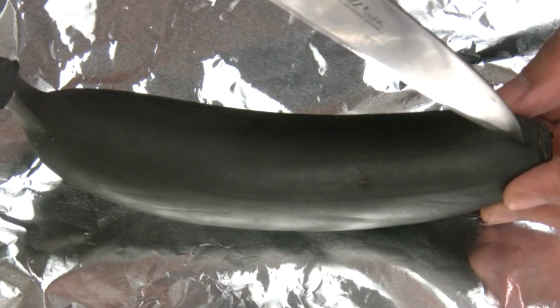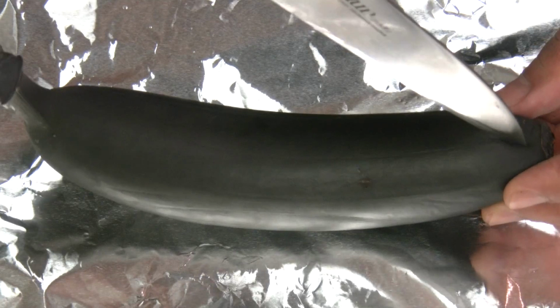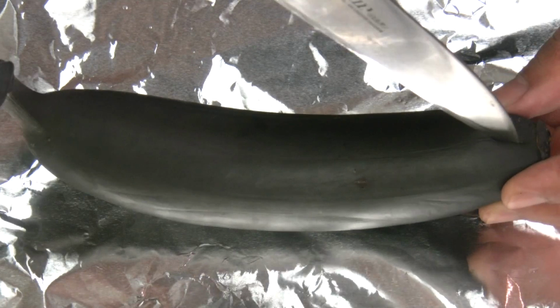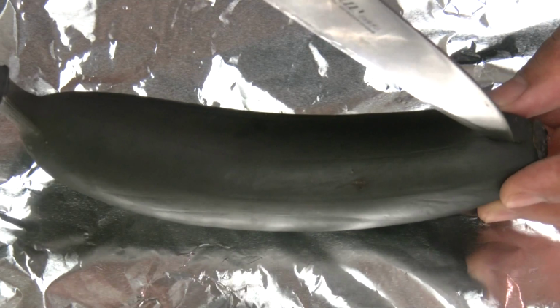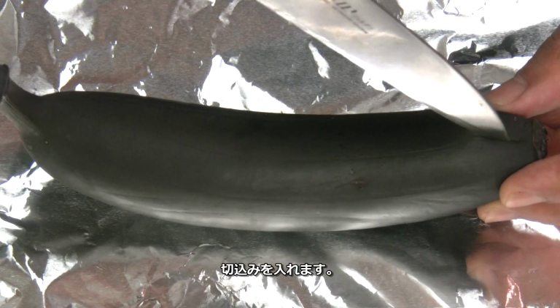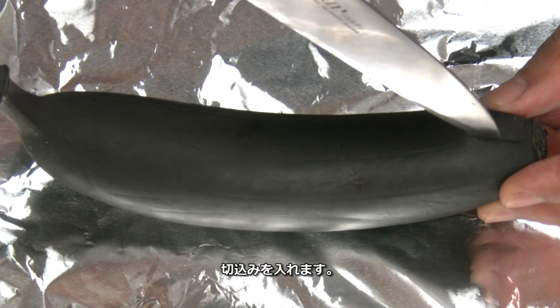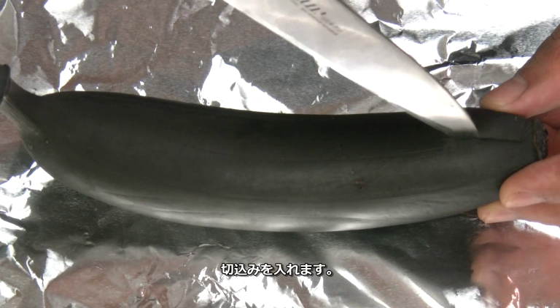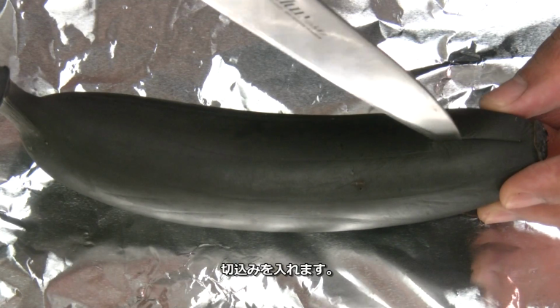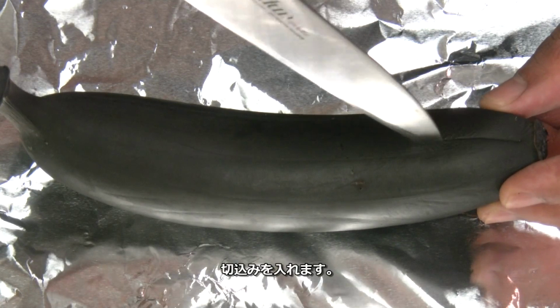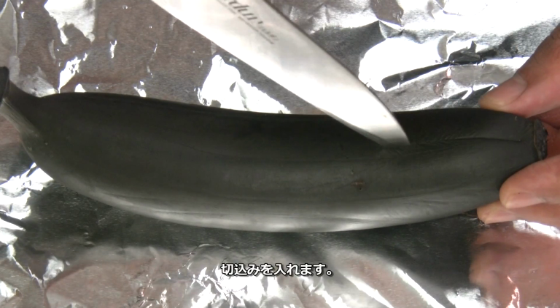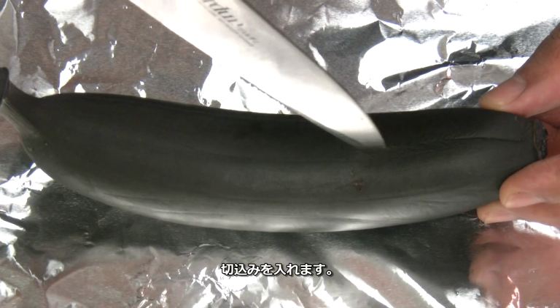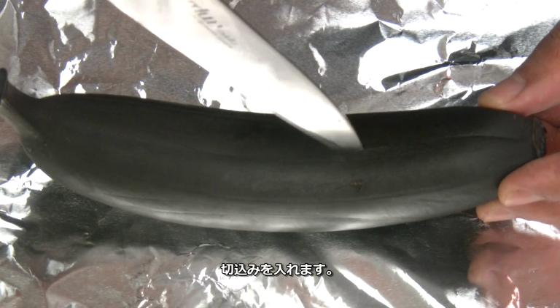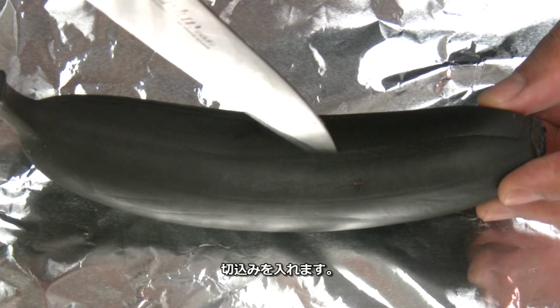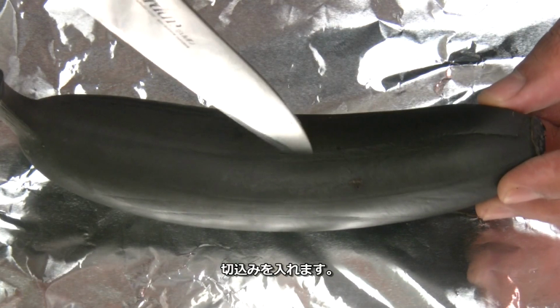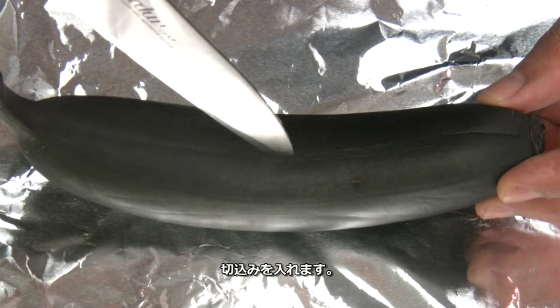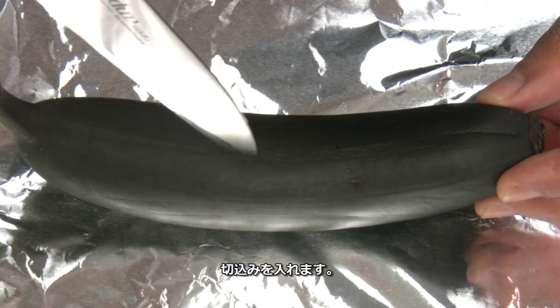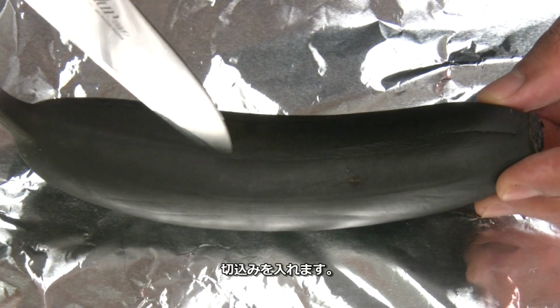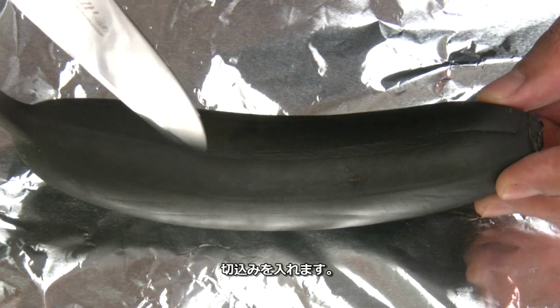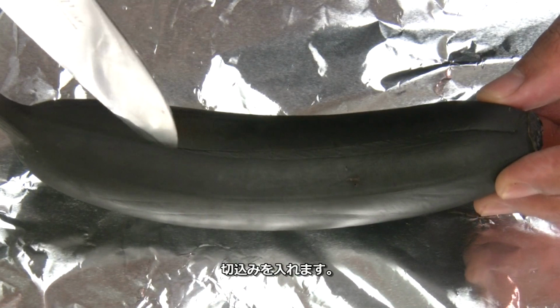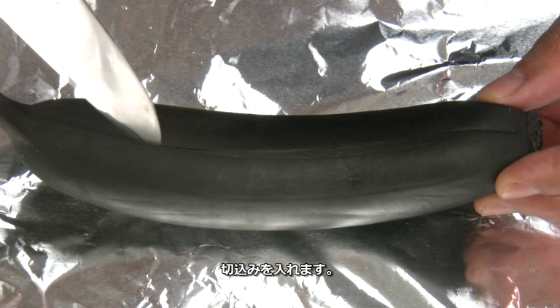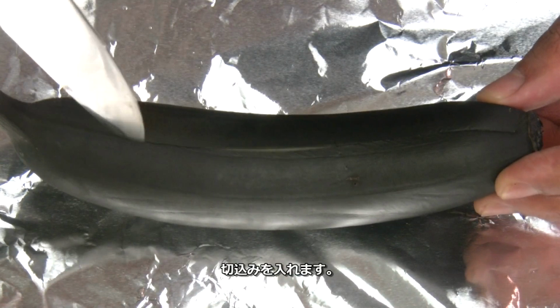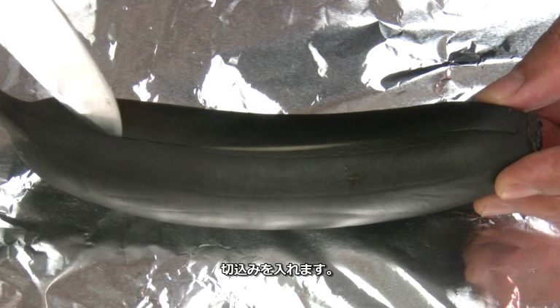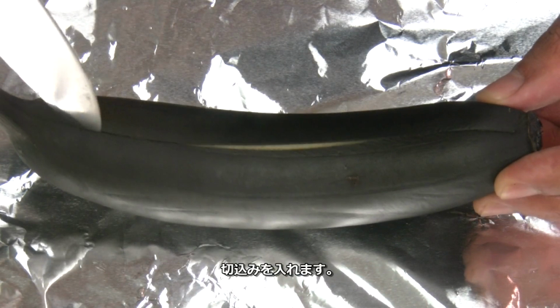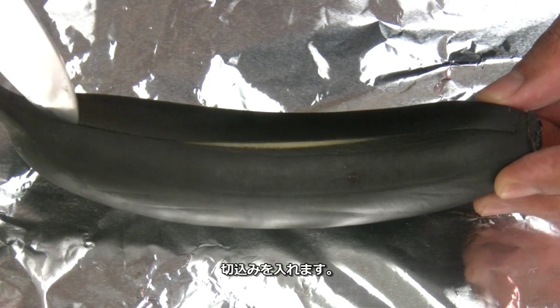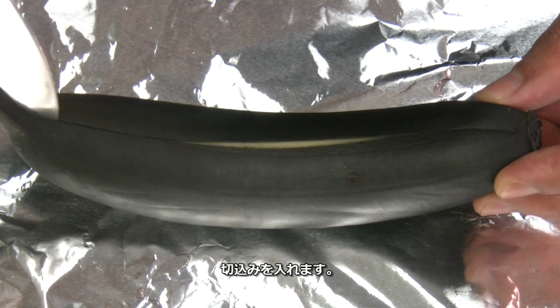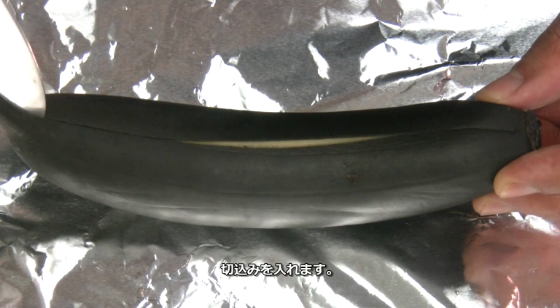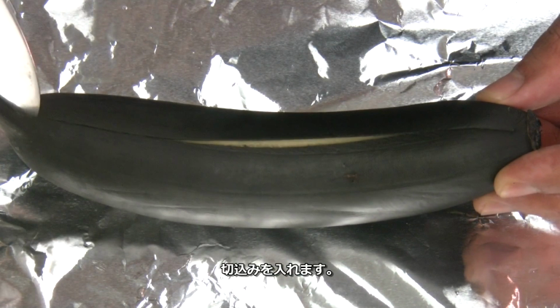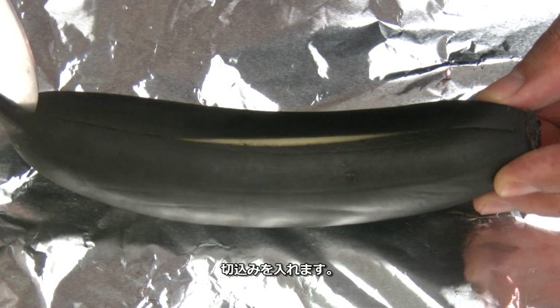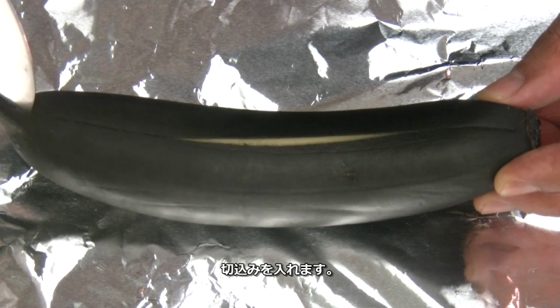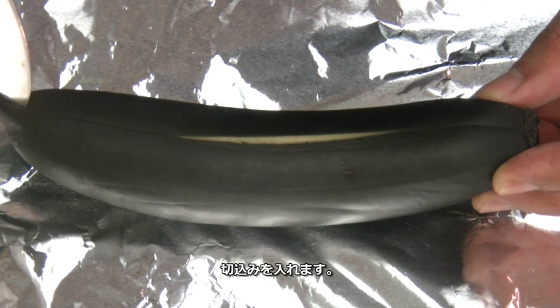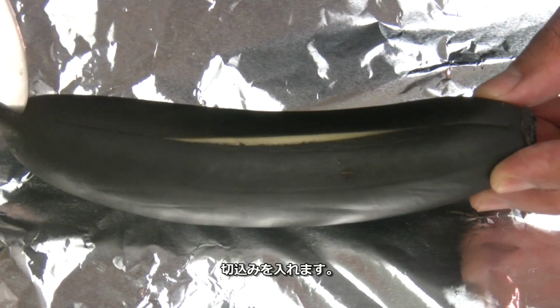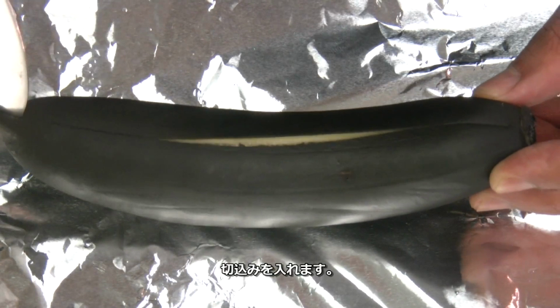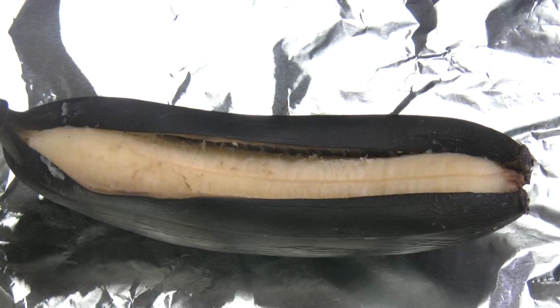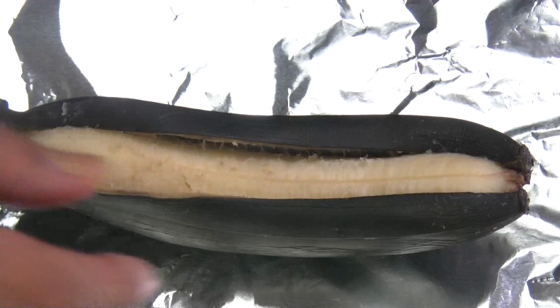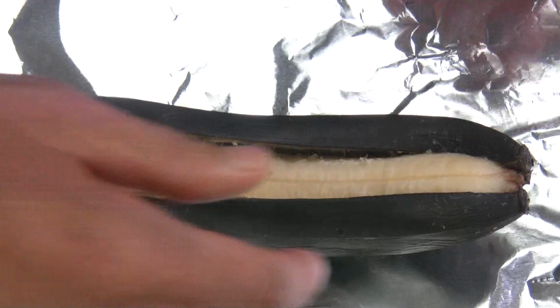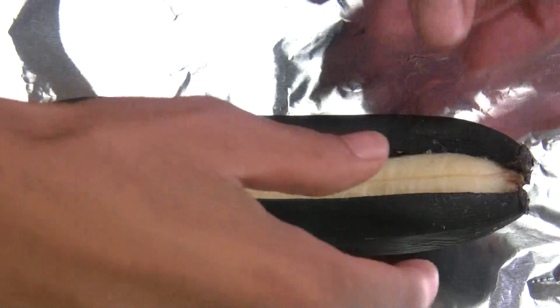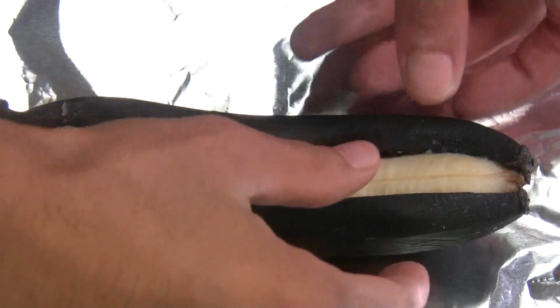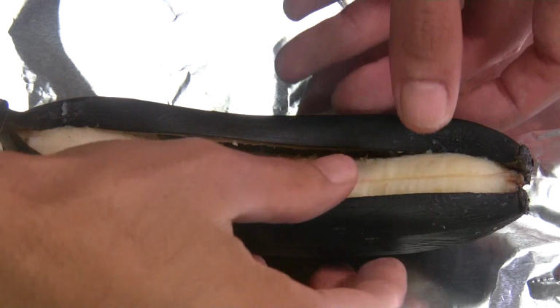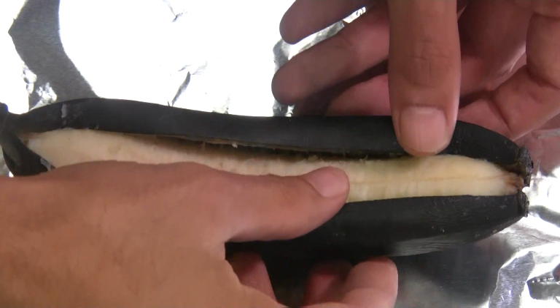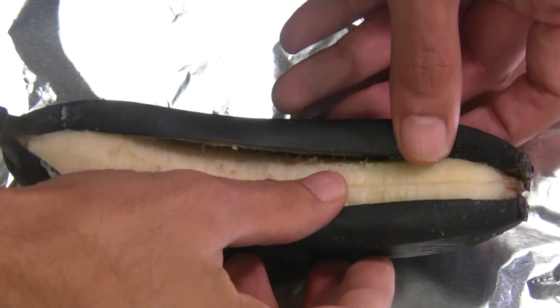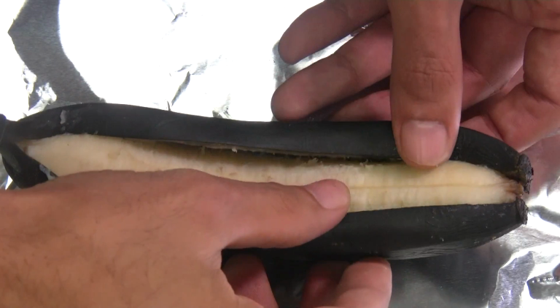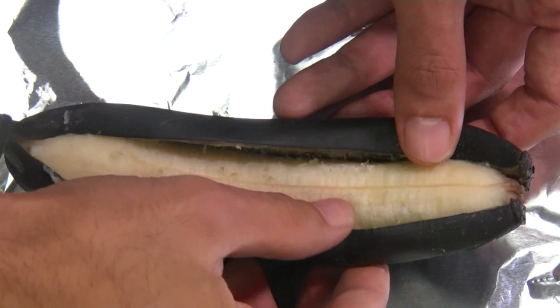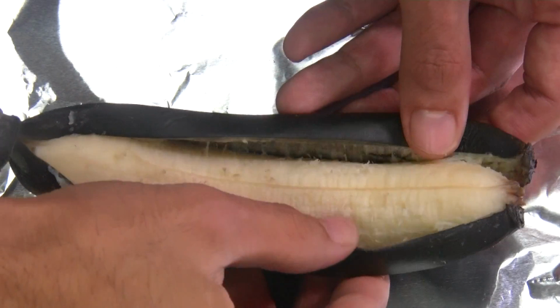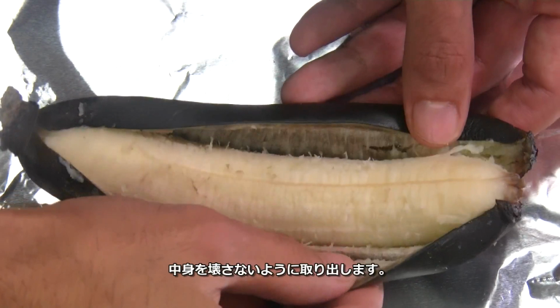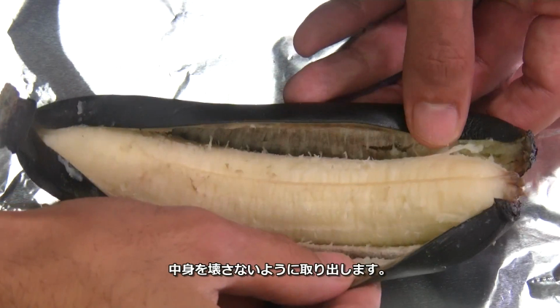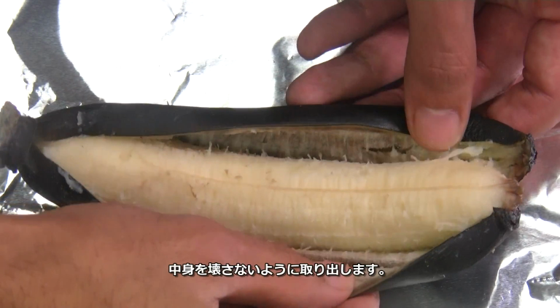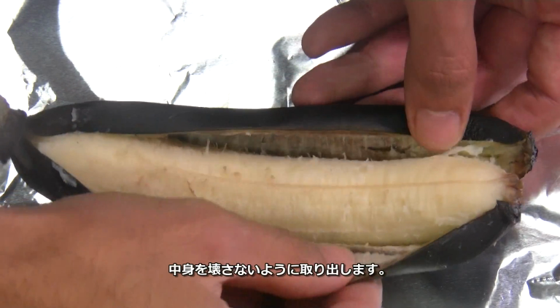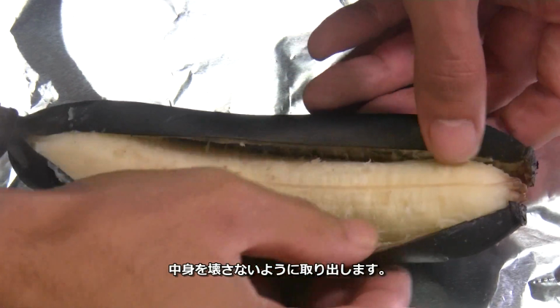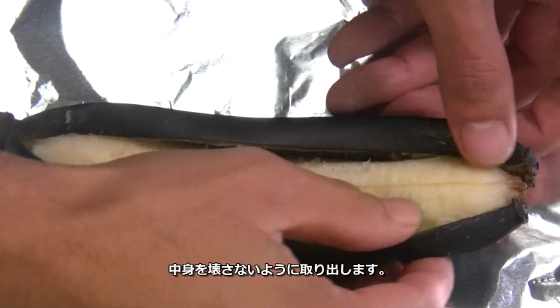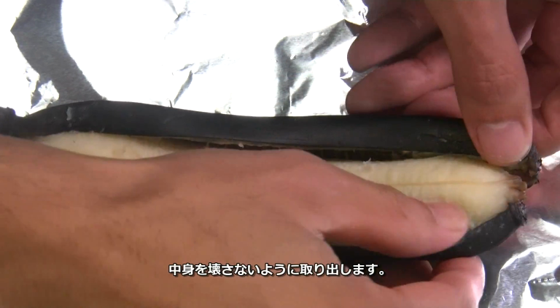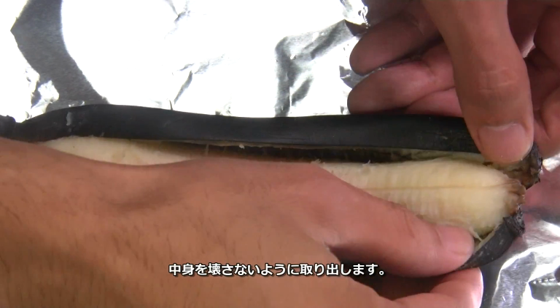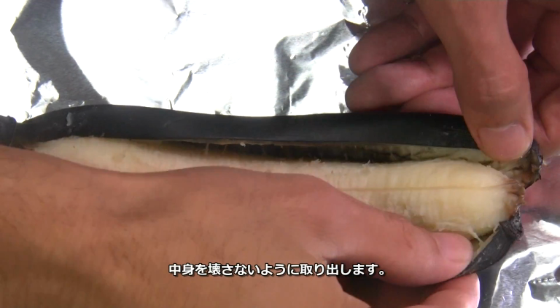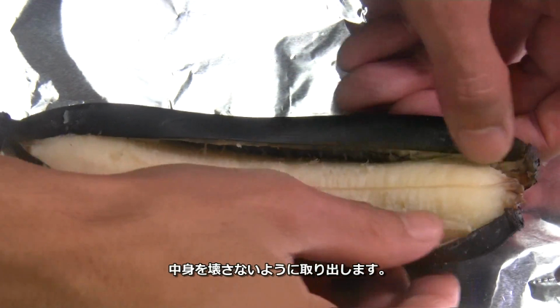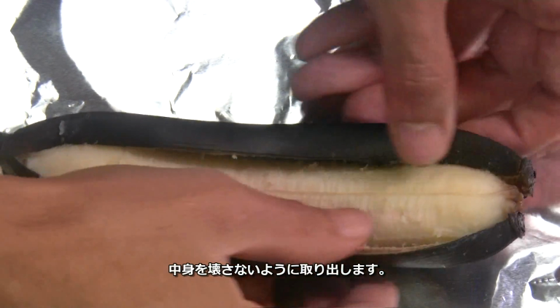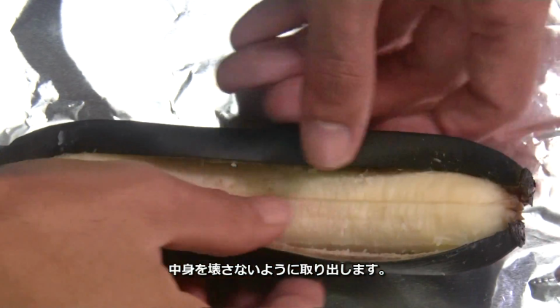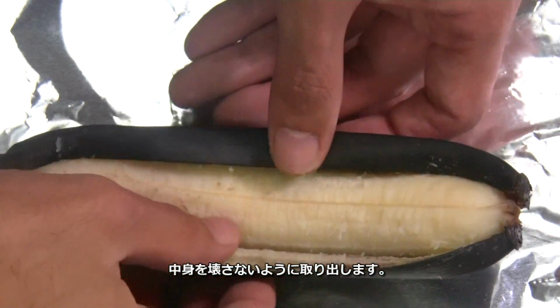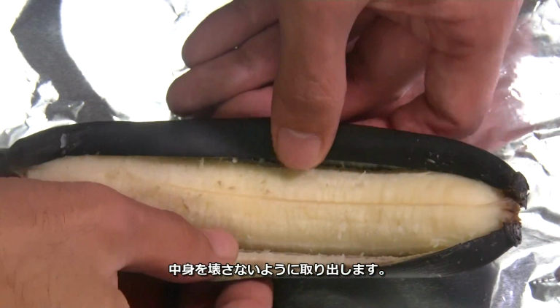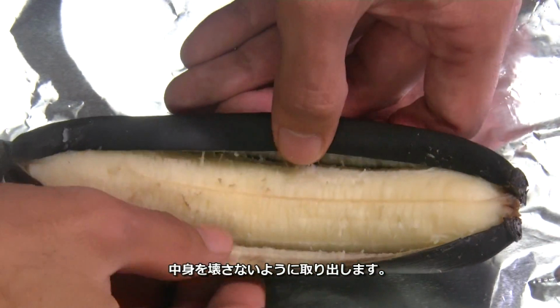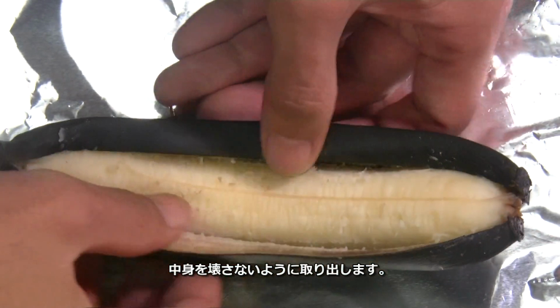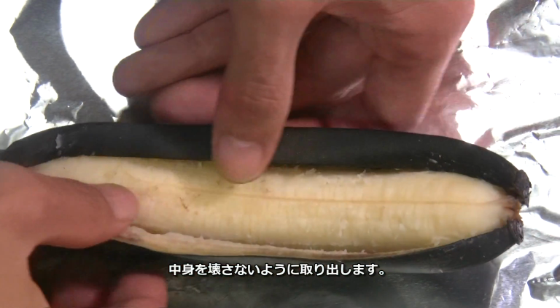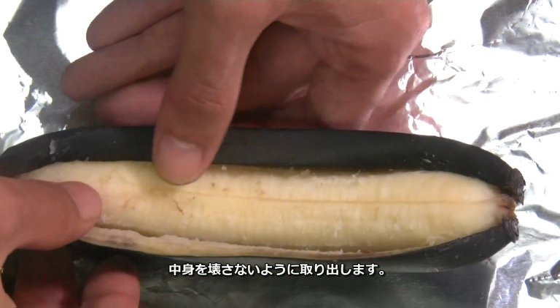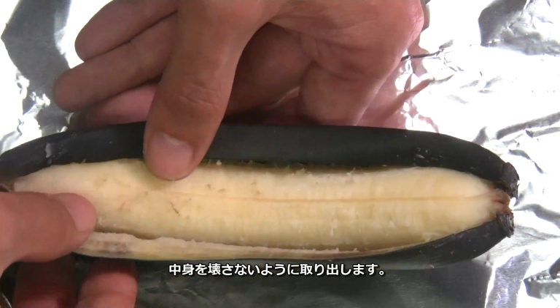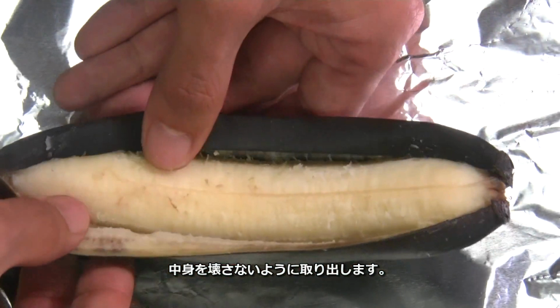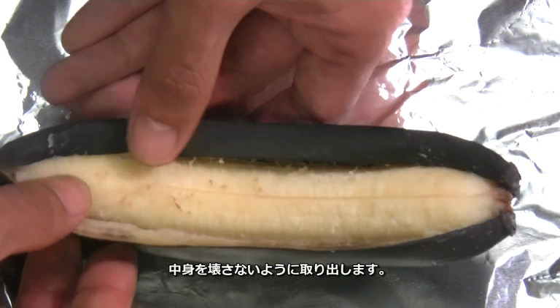Make a lengthwise cut in it. Try not to break the banana when you take it out.